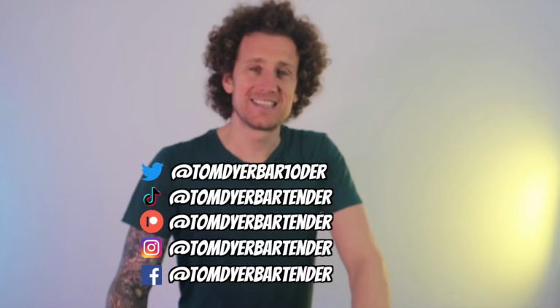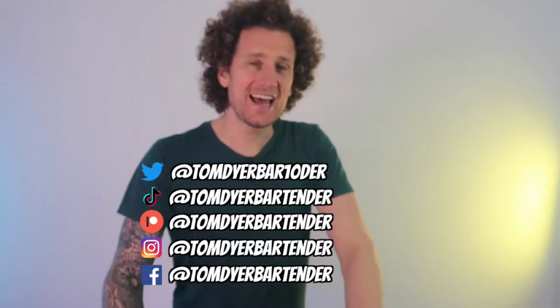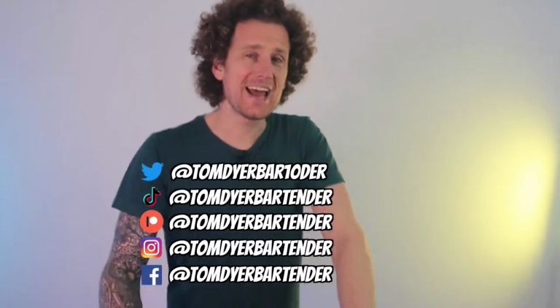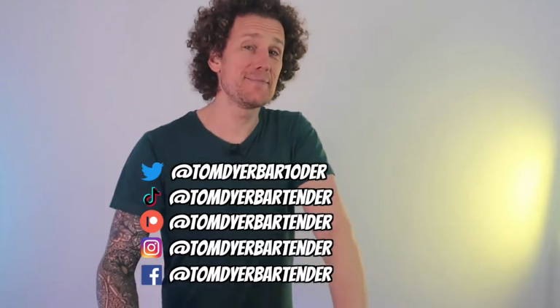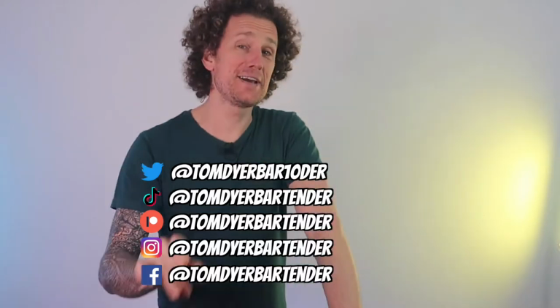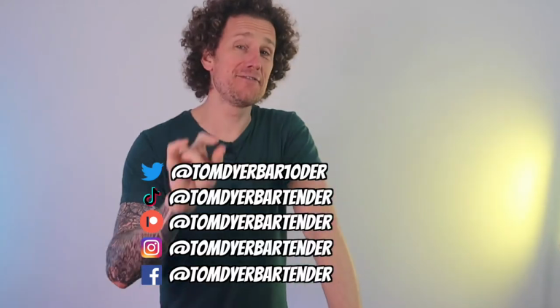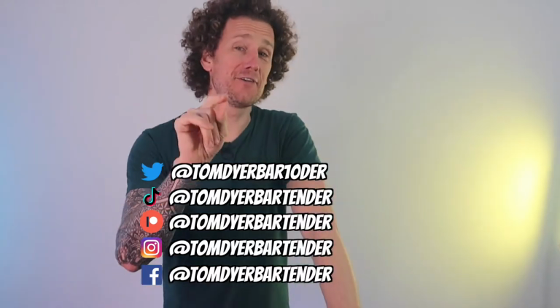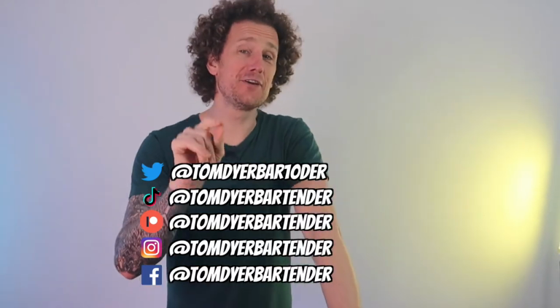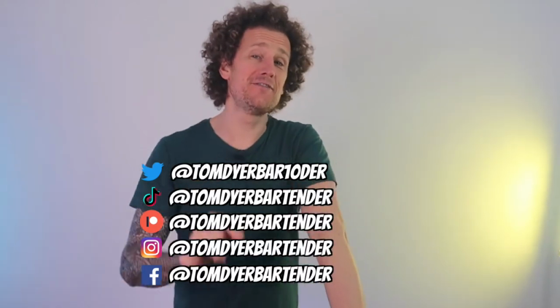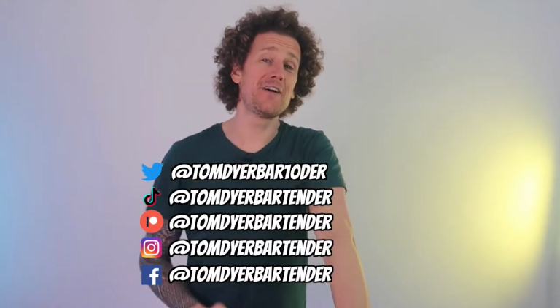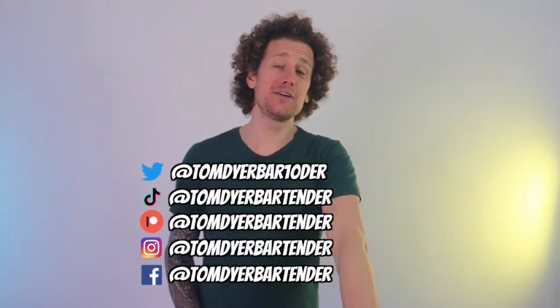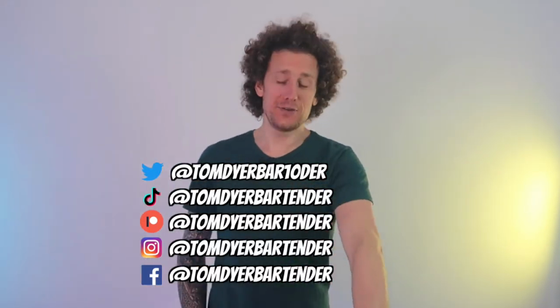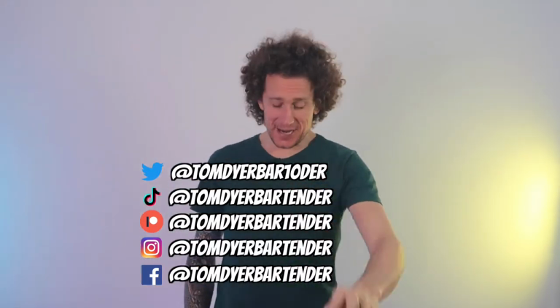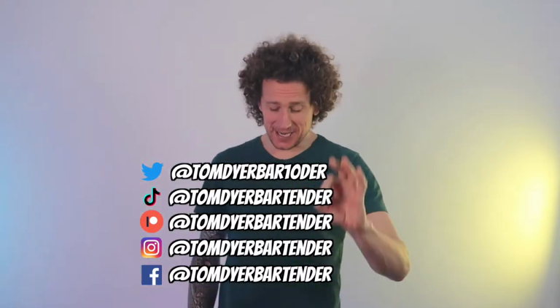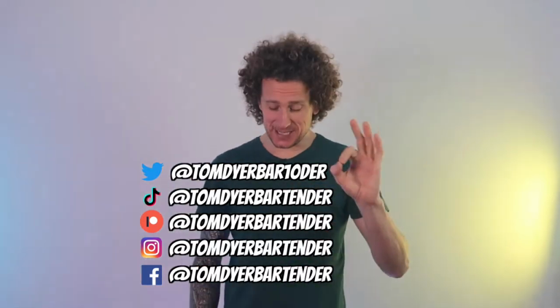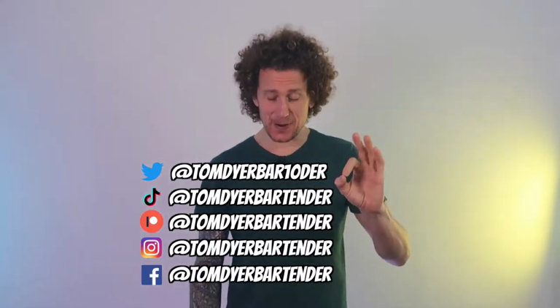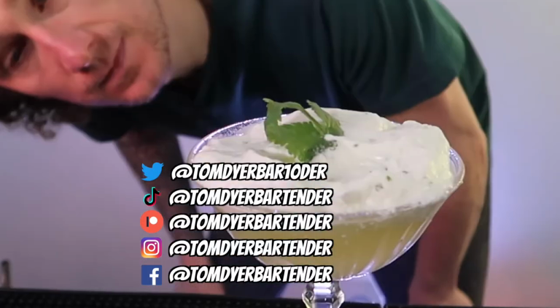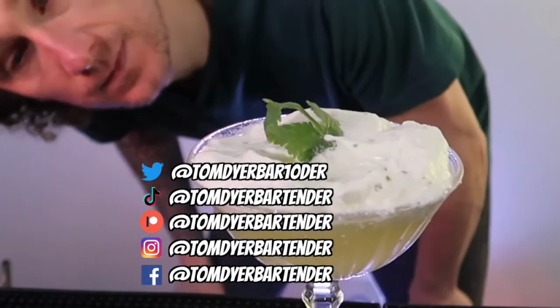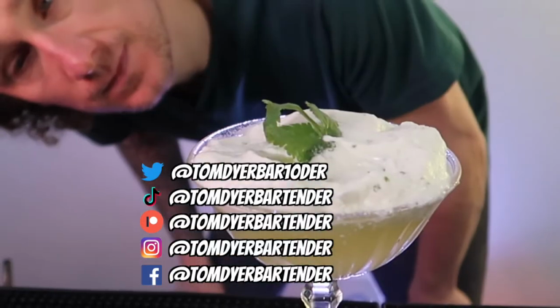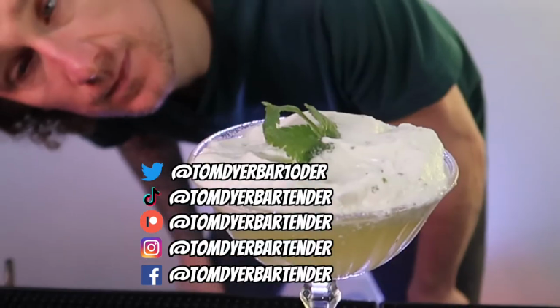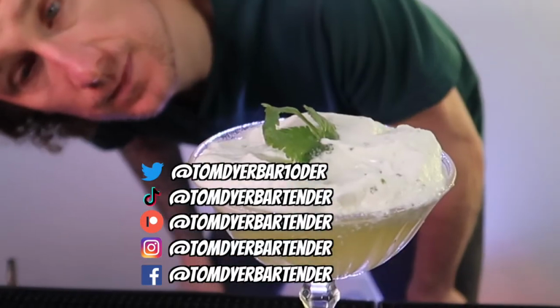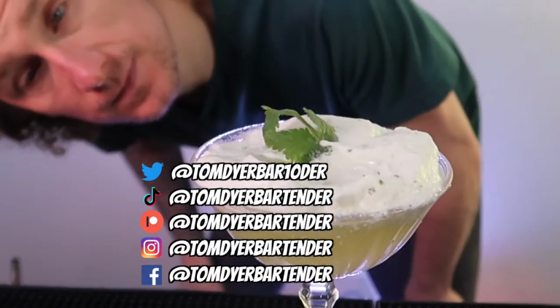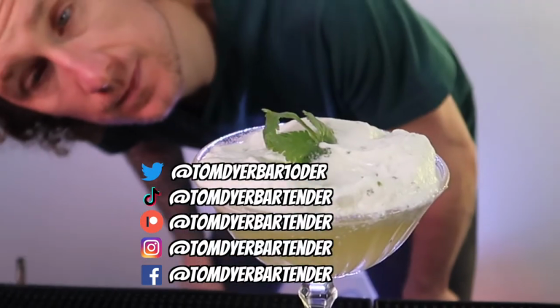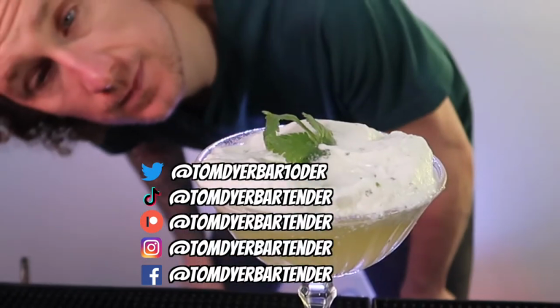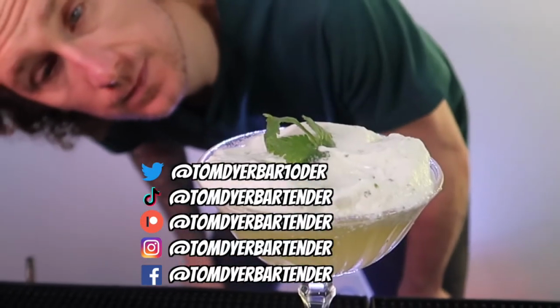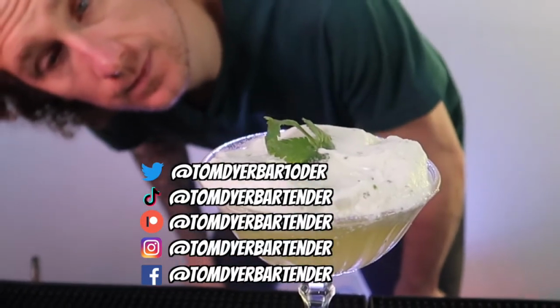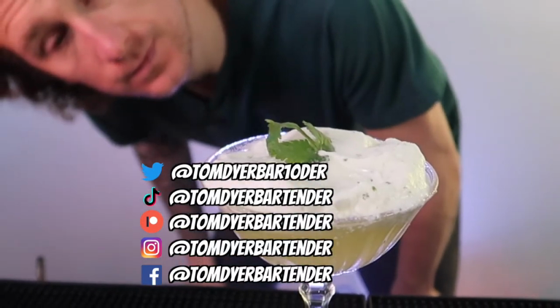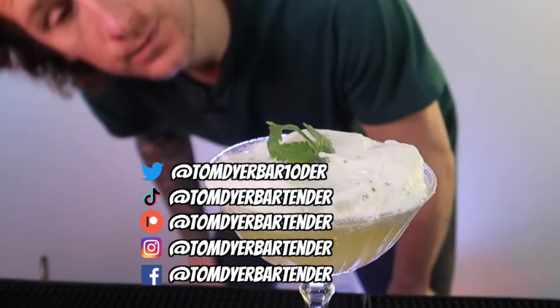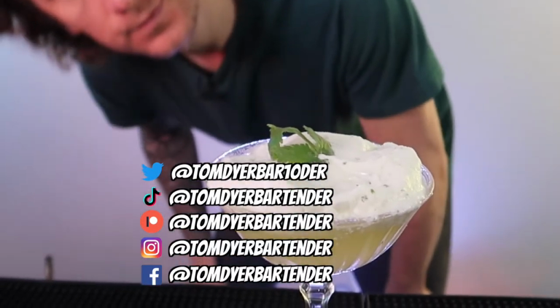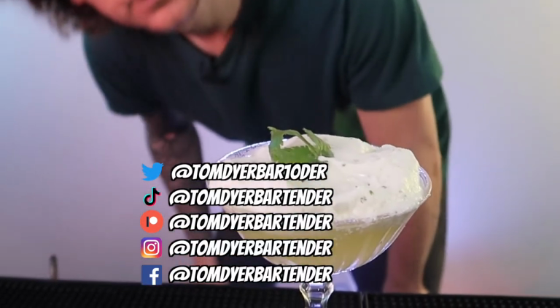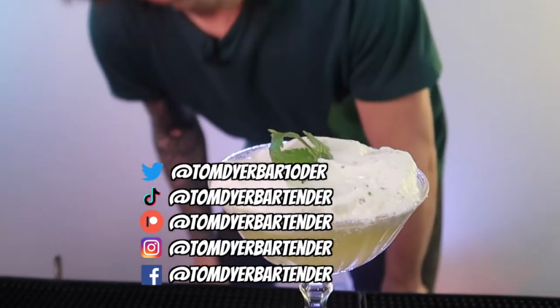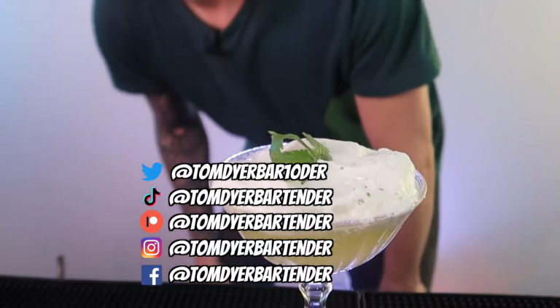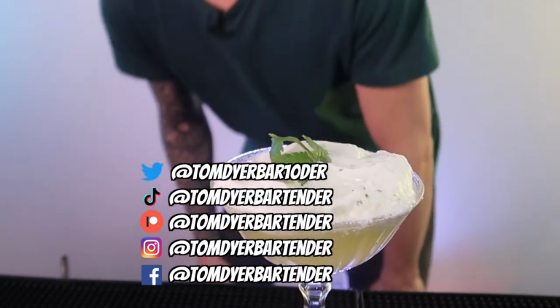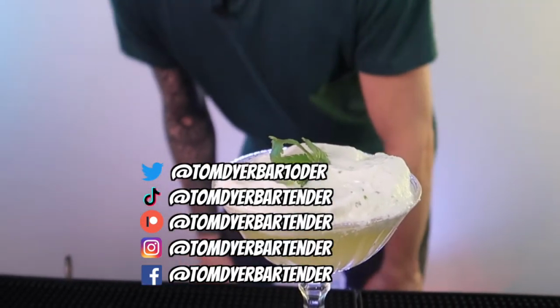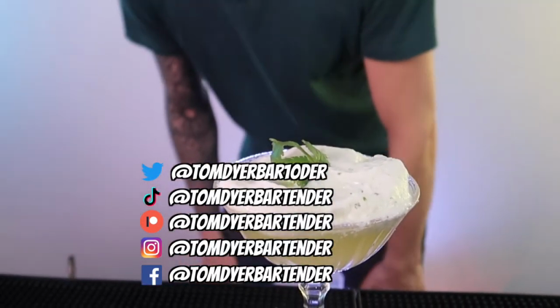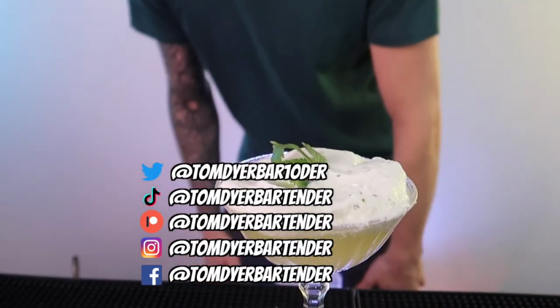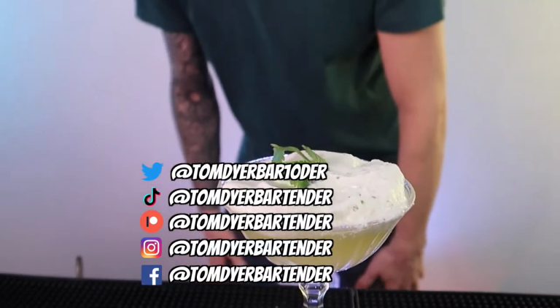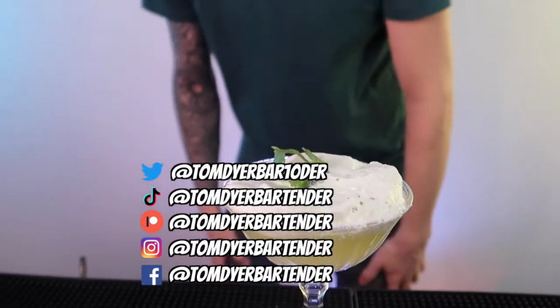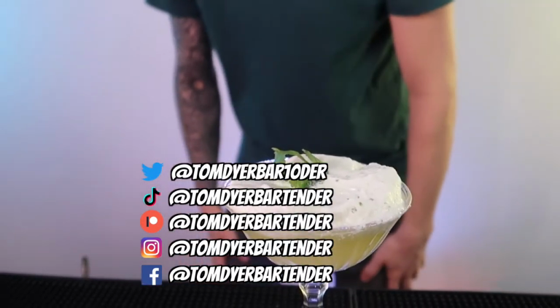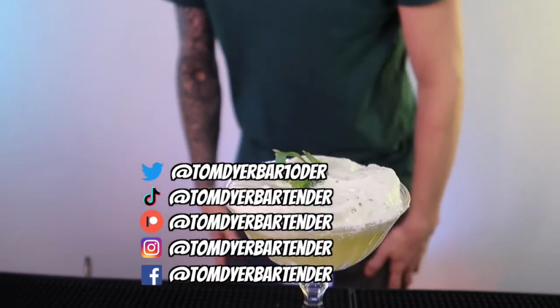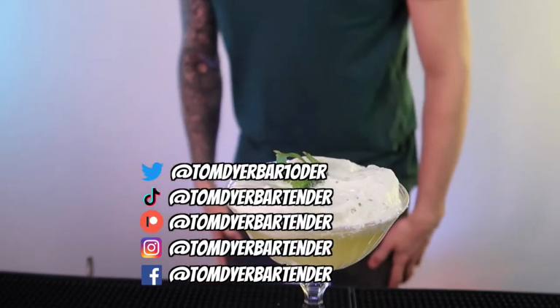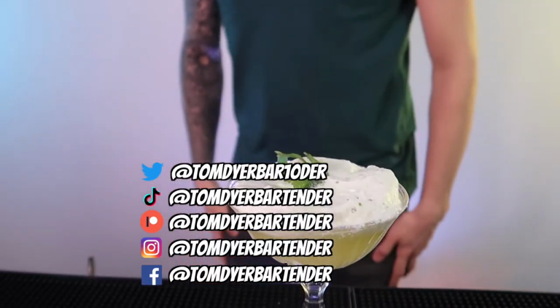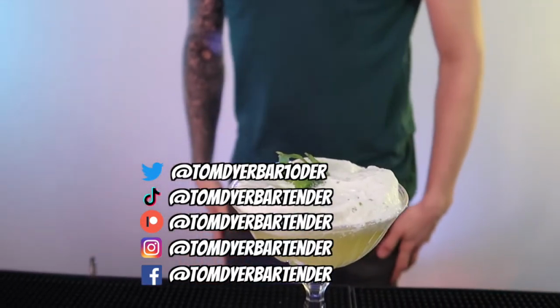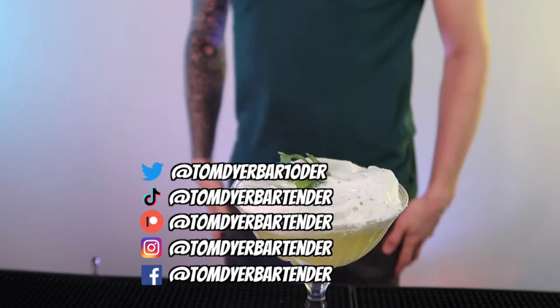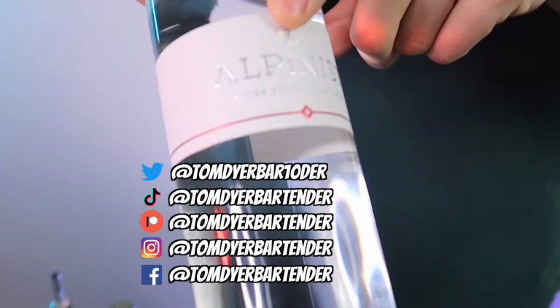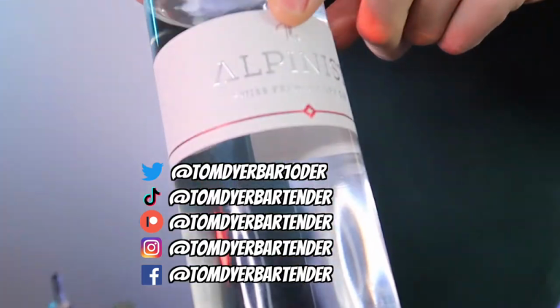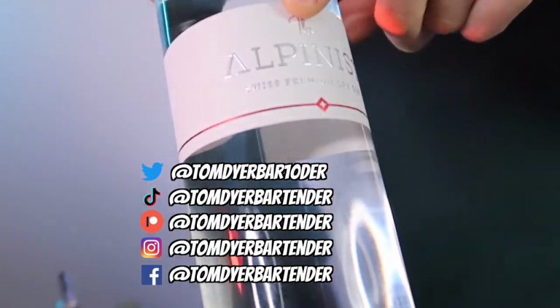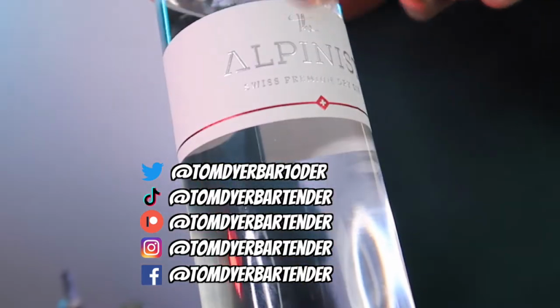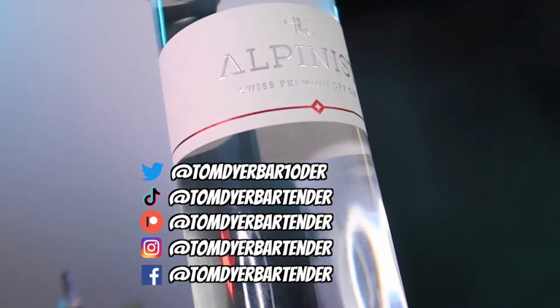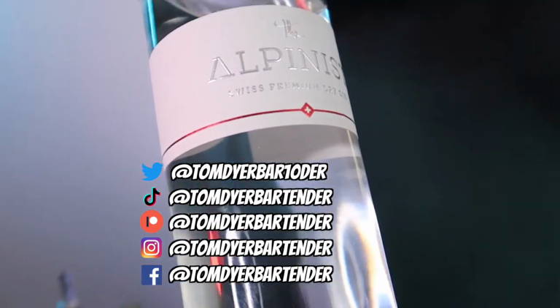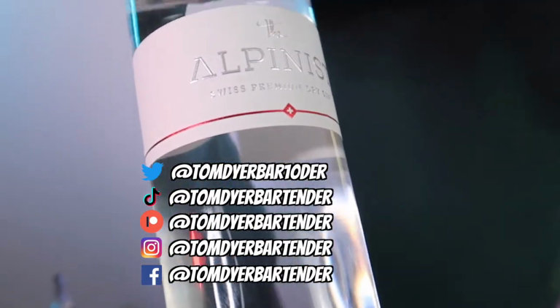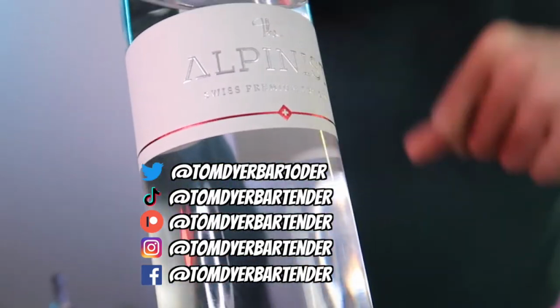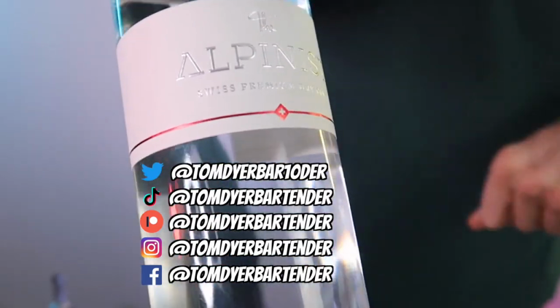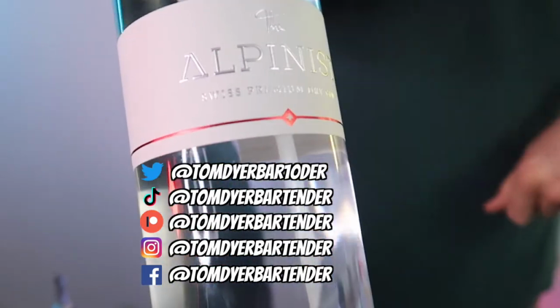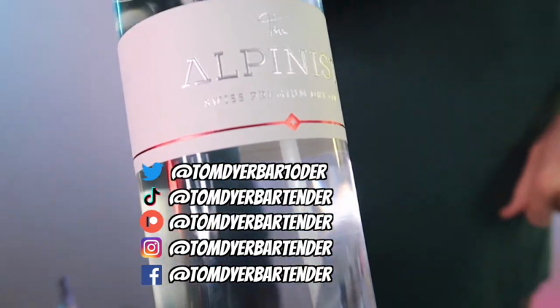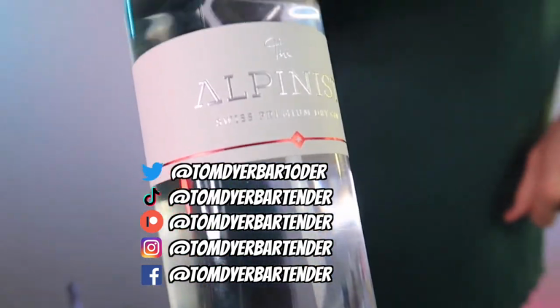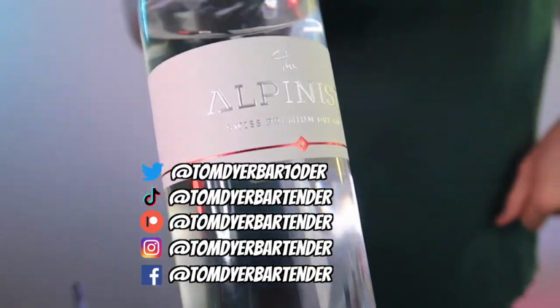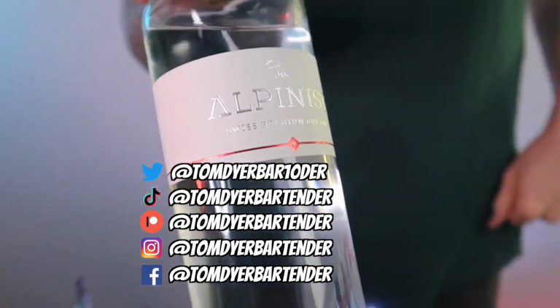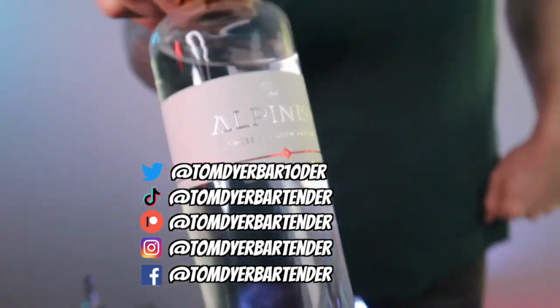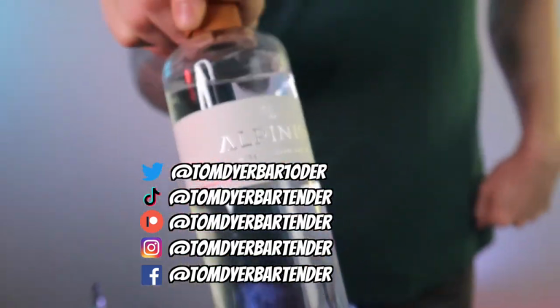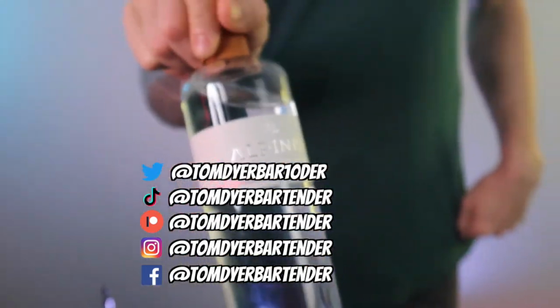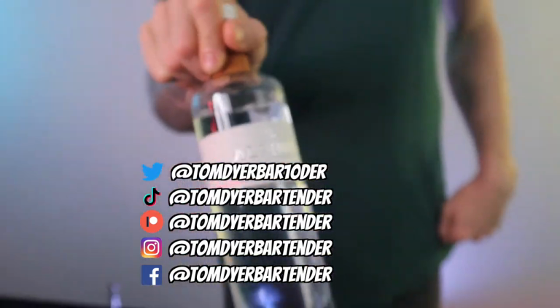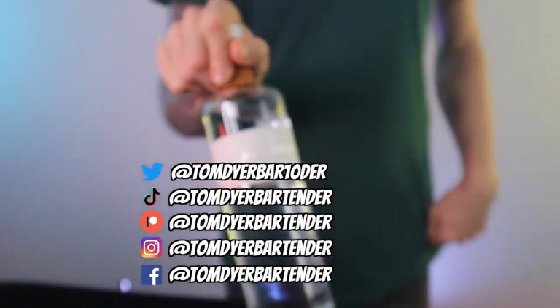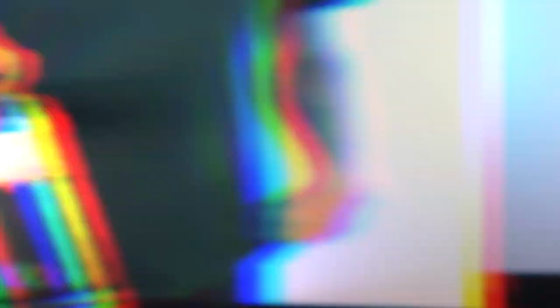Today I'm making for you a very unique and special cocktail that I came up with myself called Black Run, using the Alpinist Swiss Premium Dry Gin.